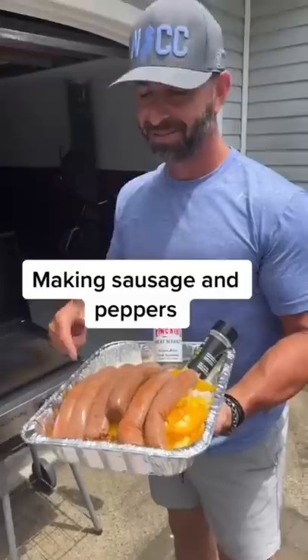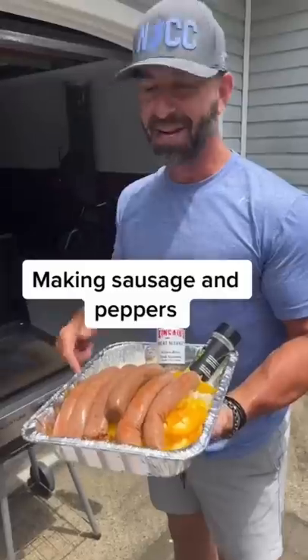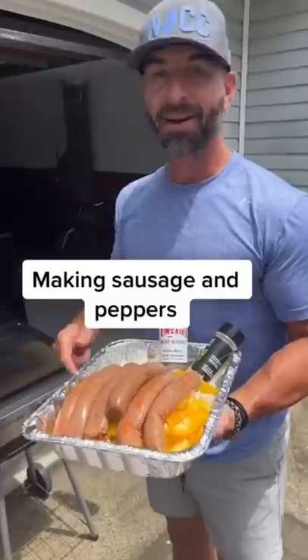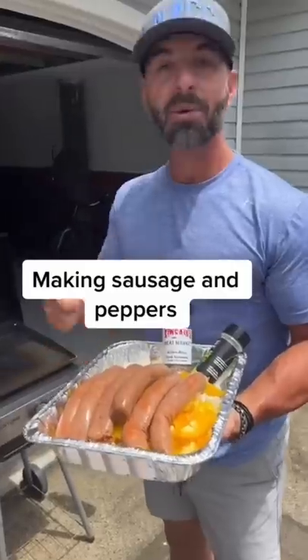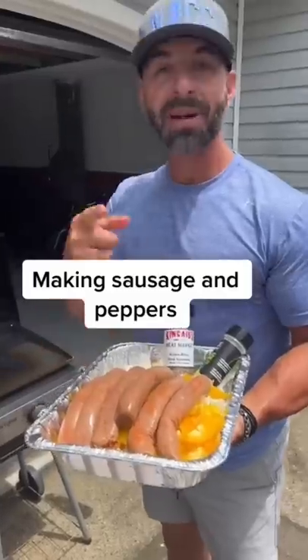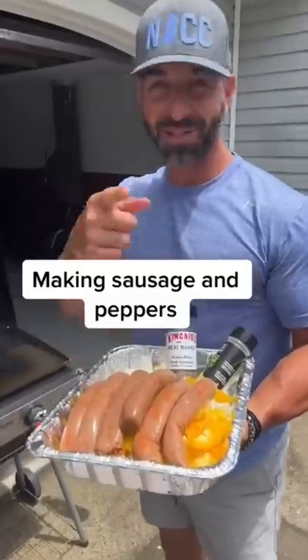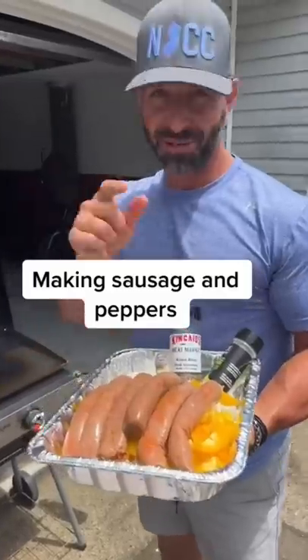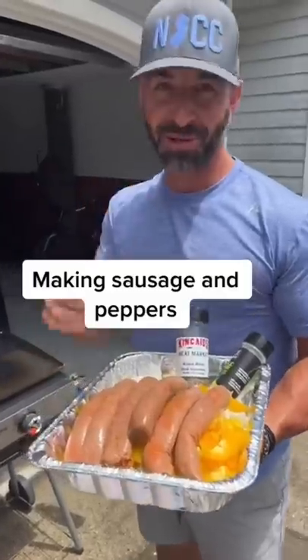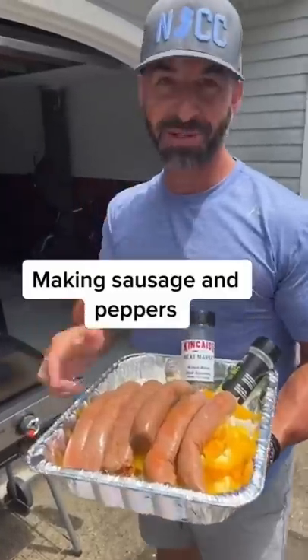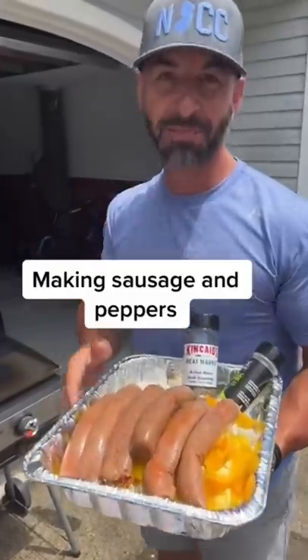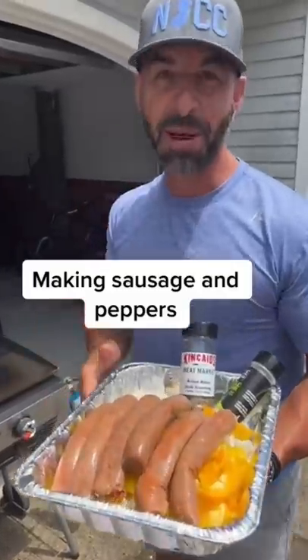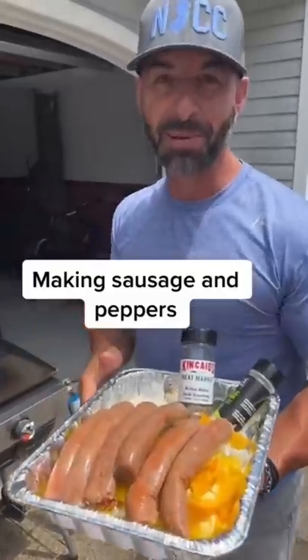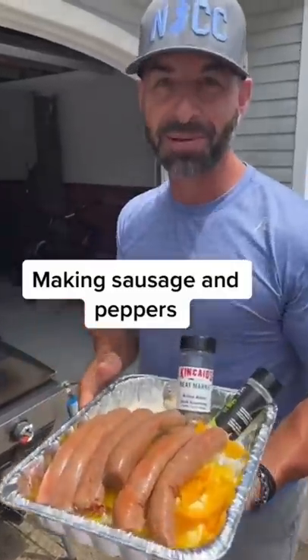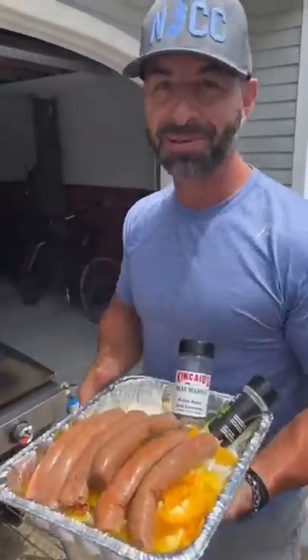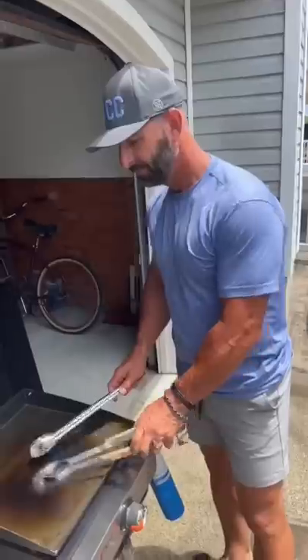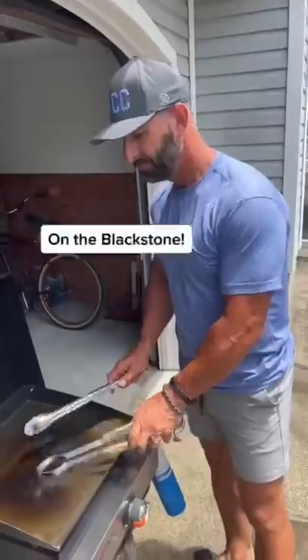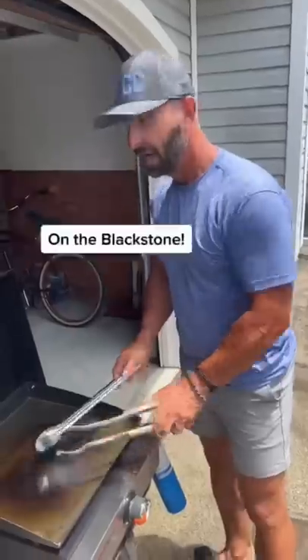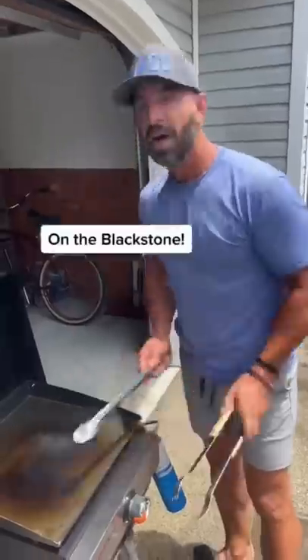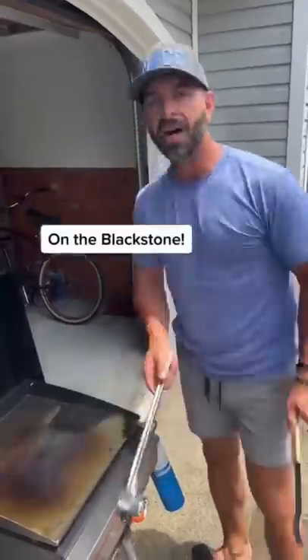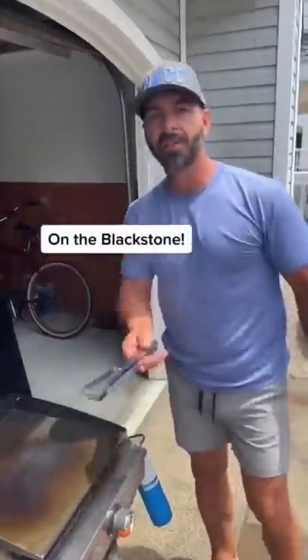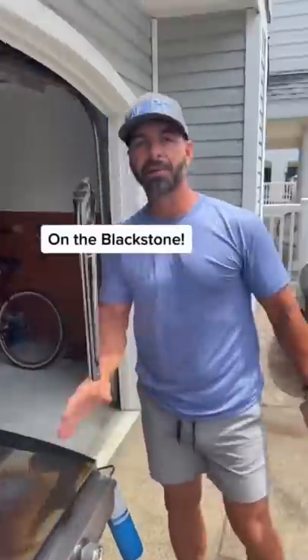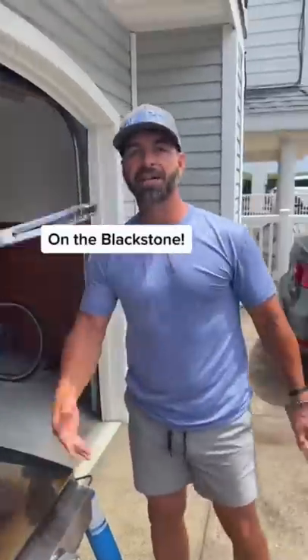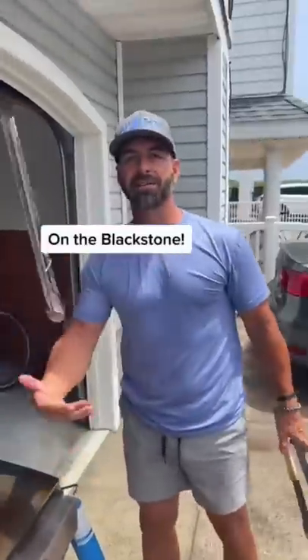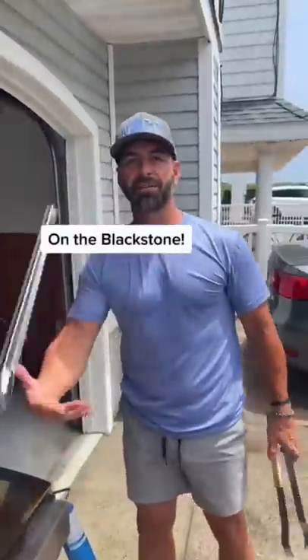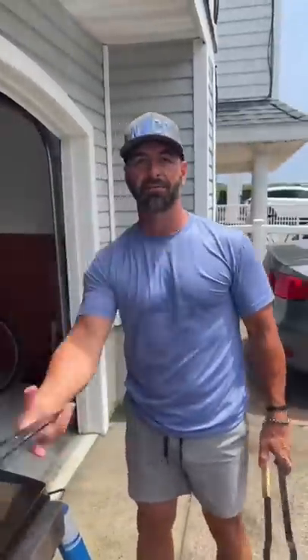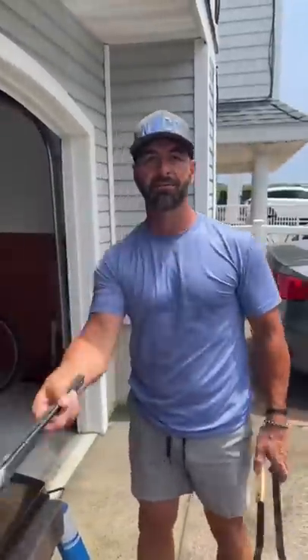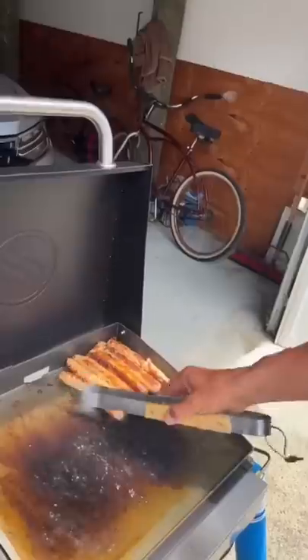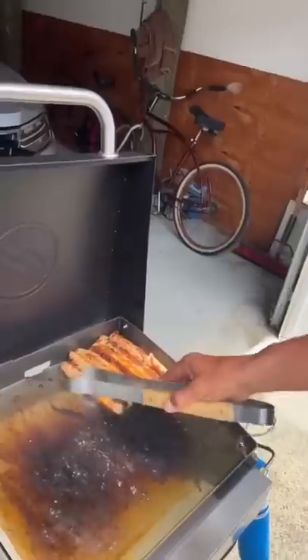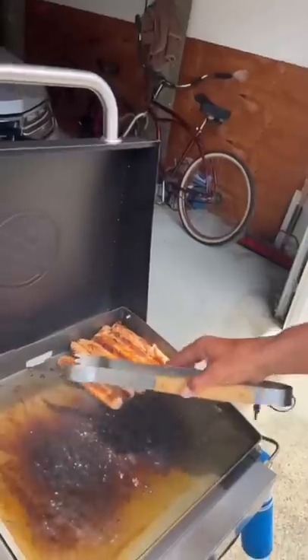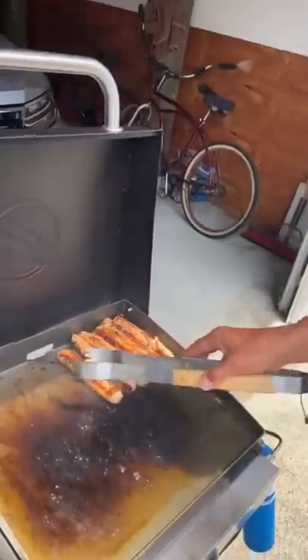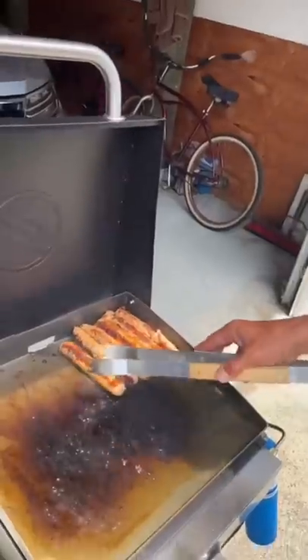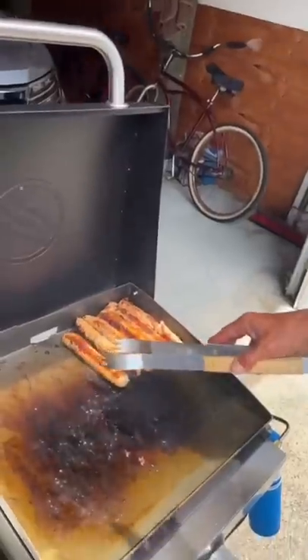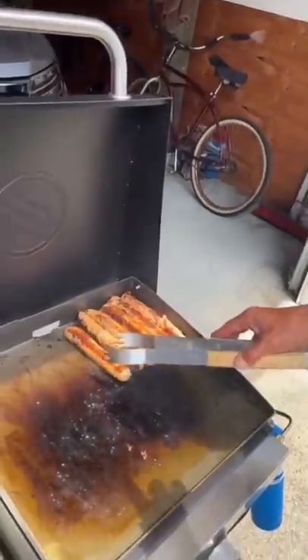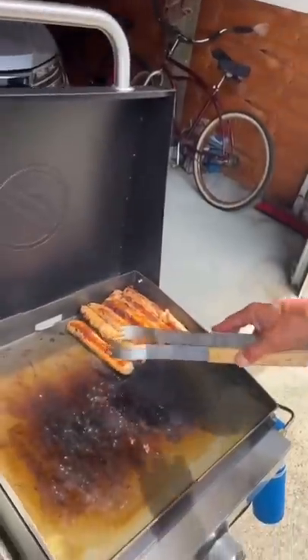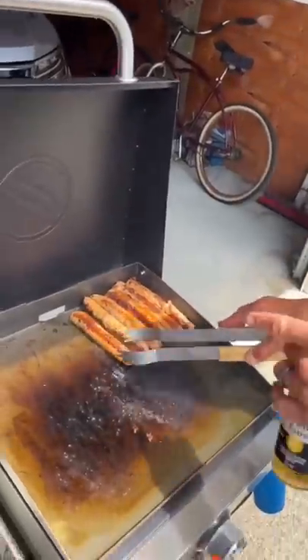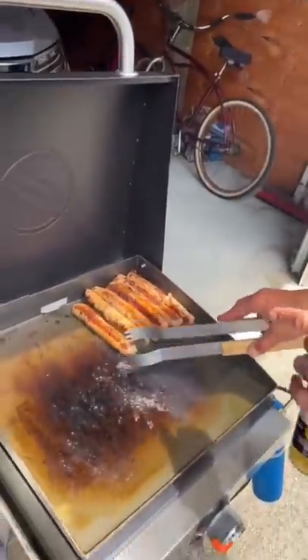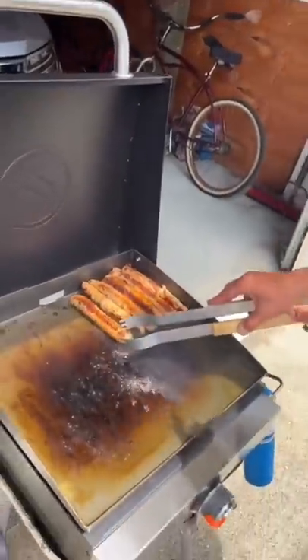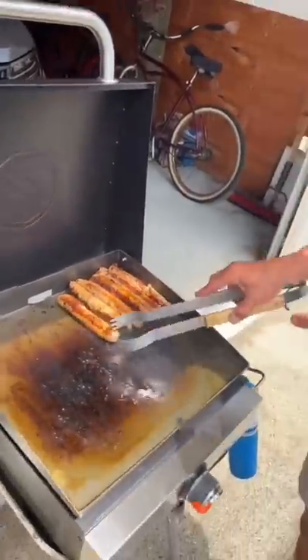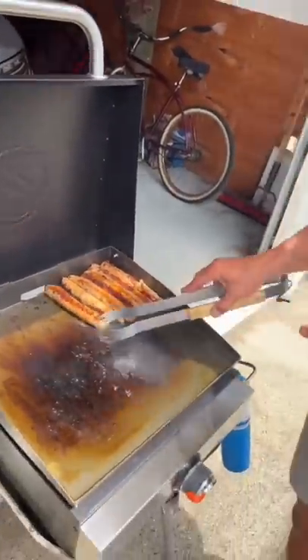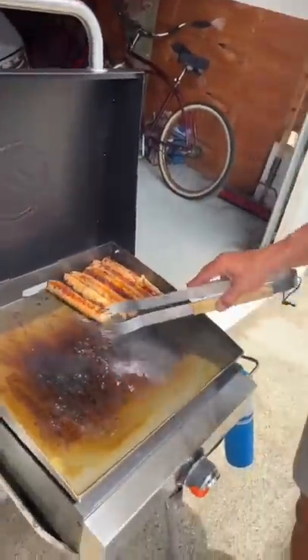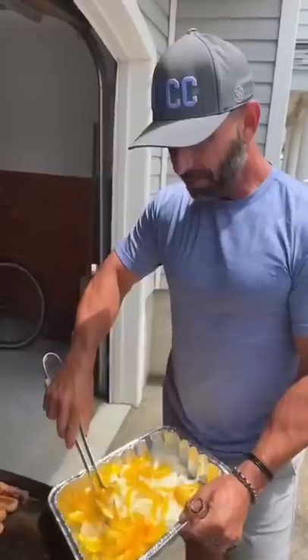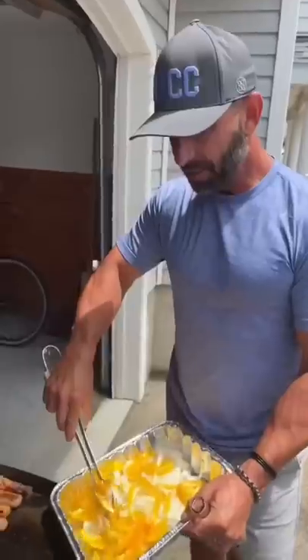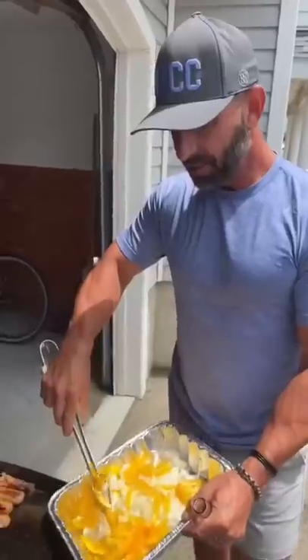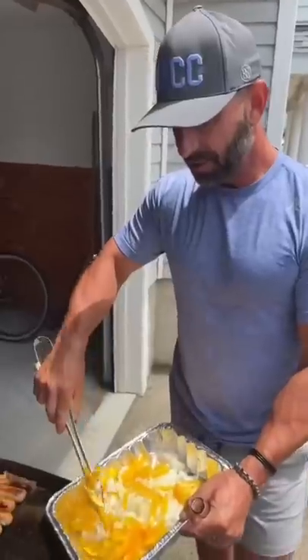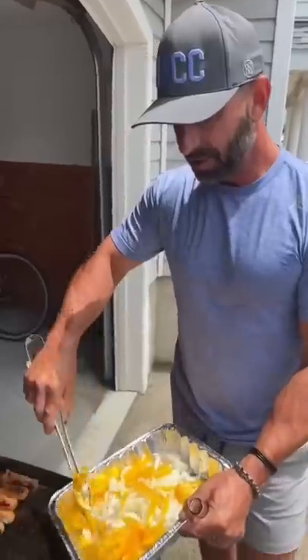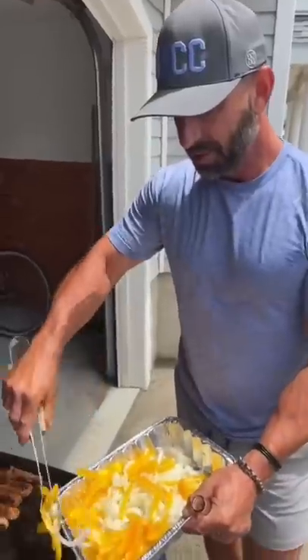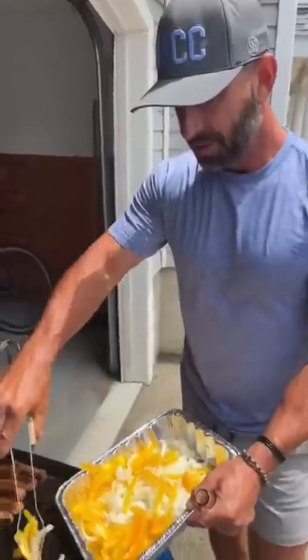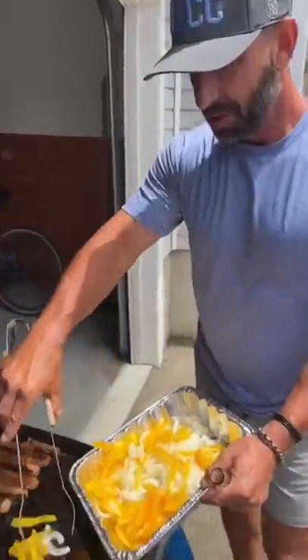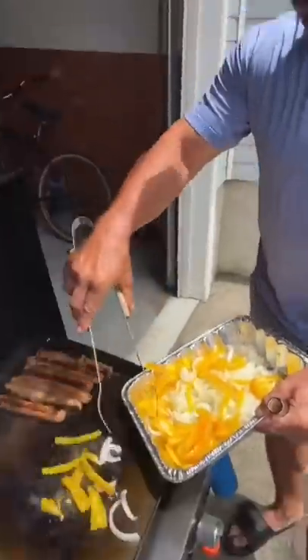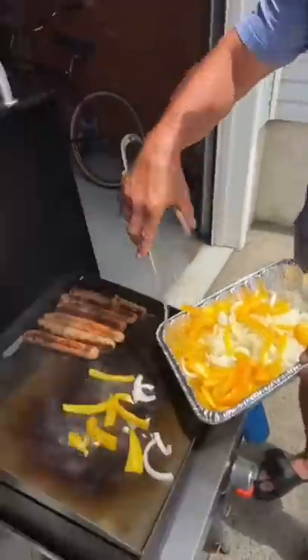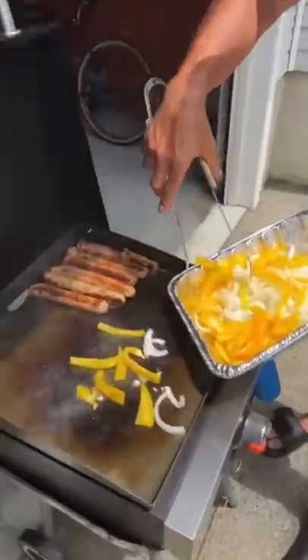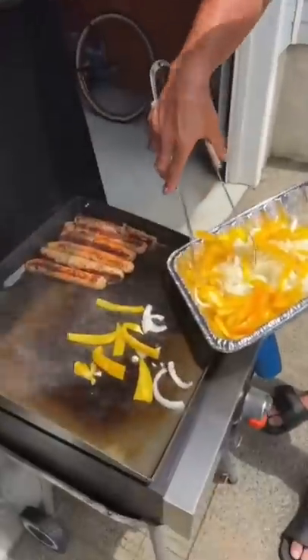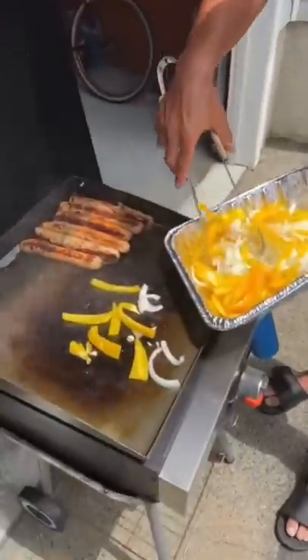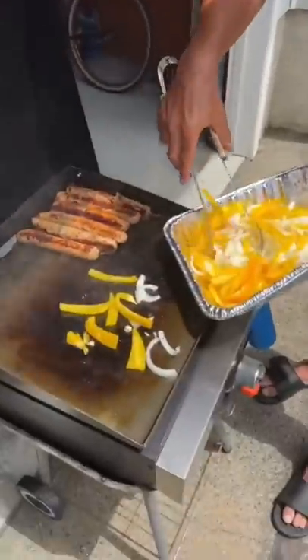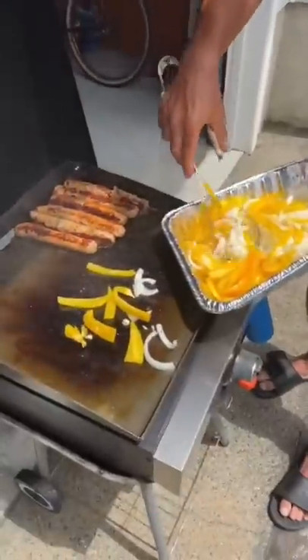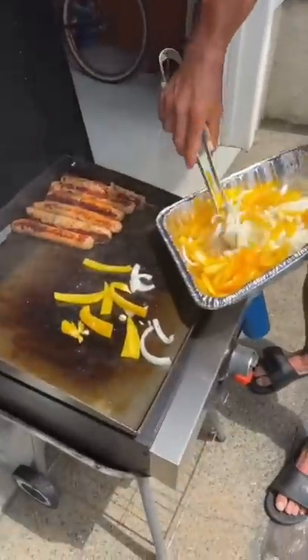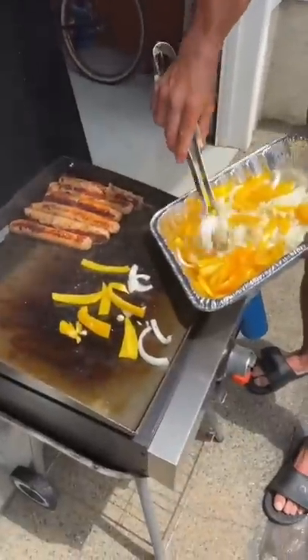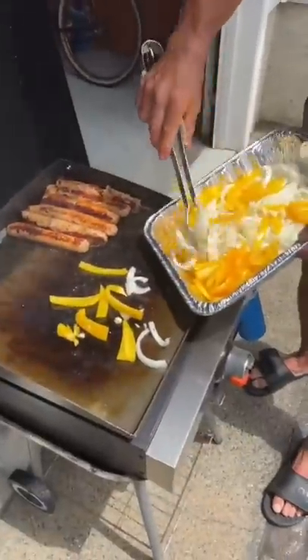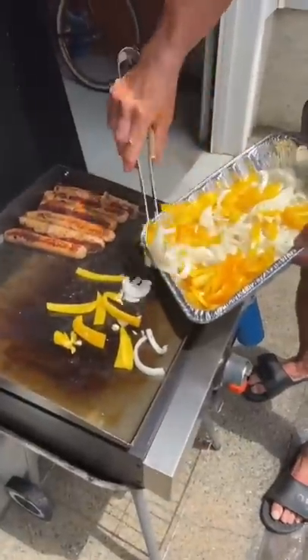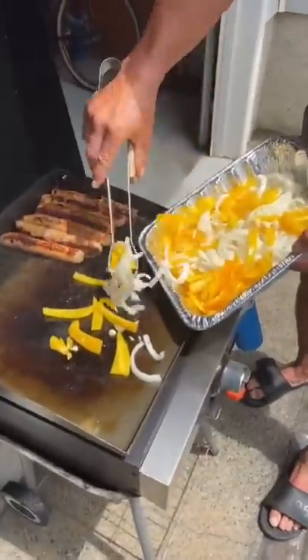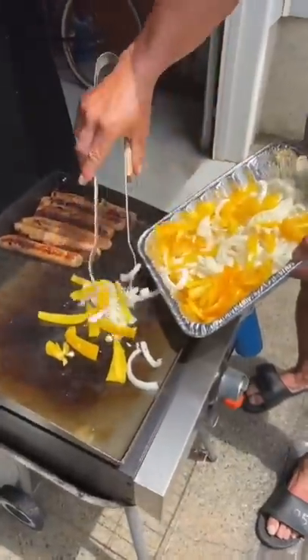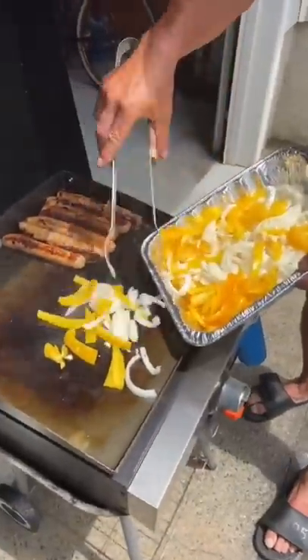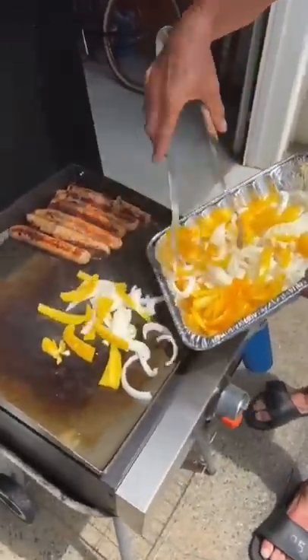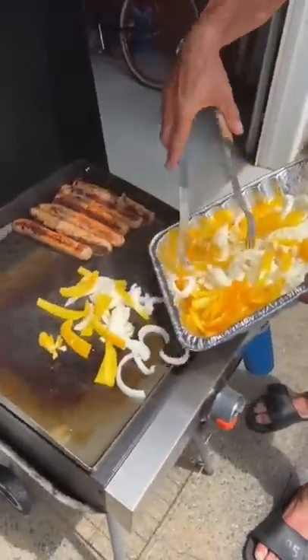We're making sausage and peppers on the blast though. Turkey sausage cooking, peppers, onions, garlic.